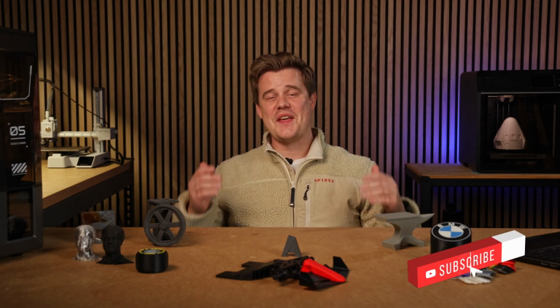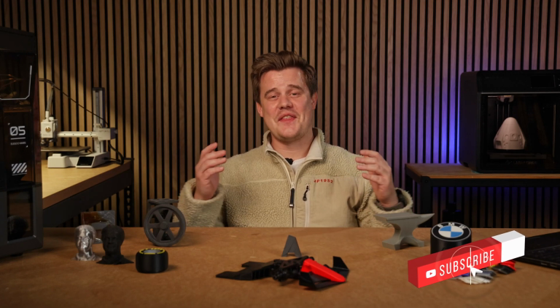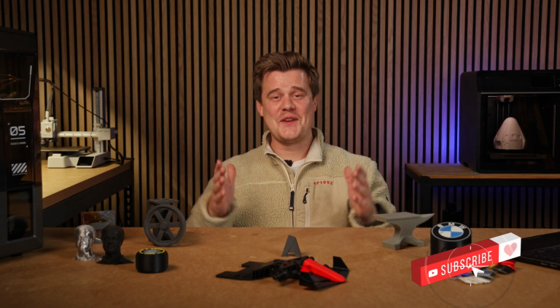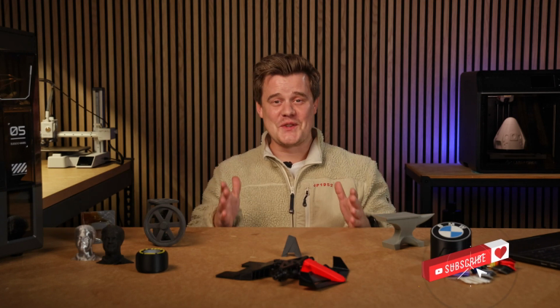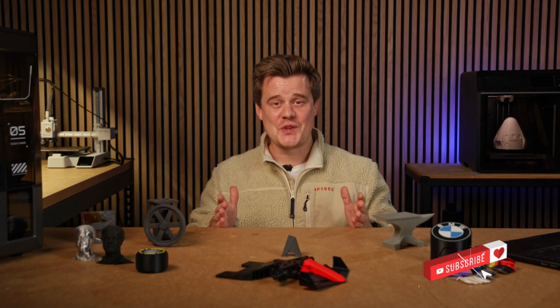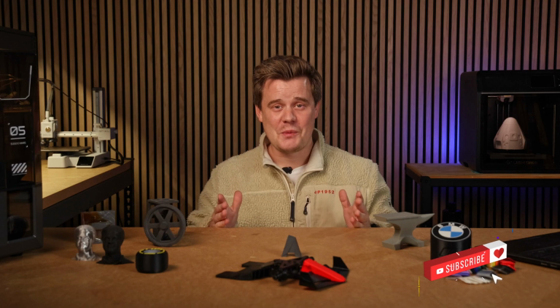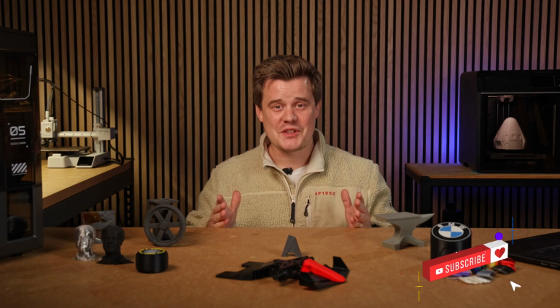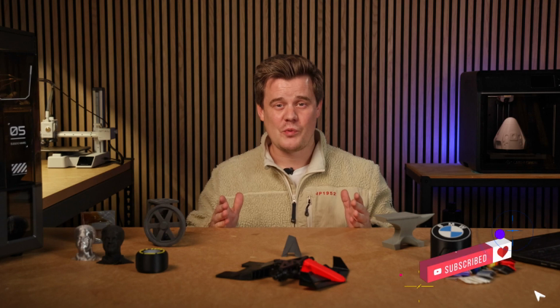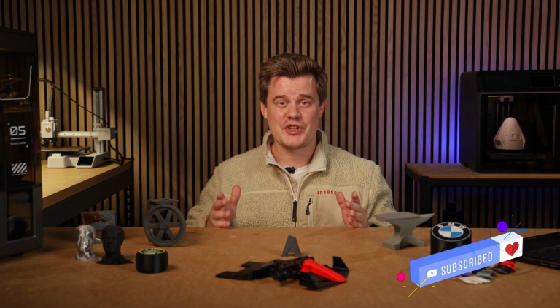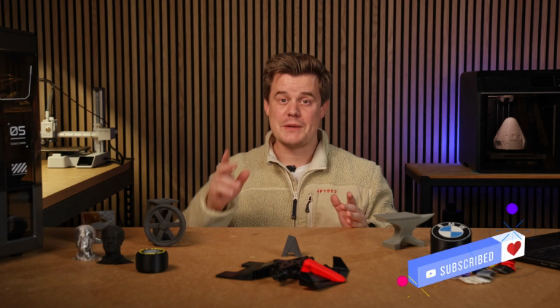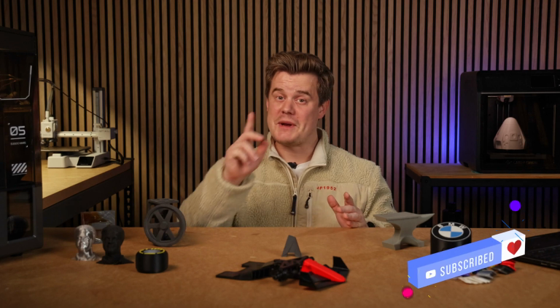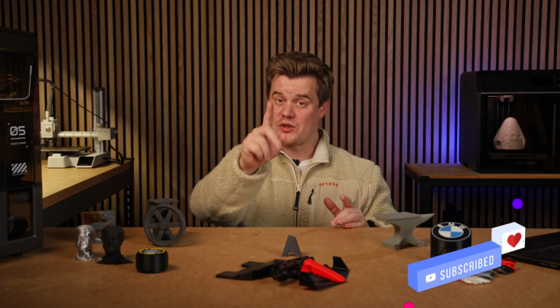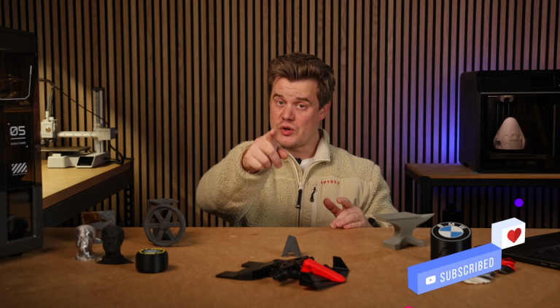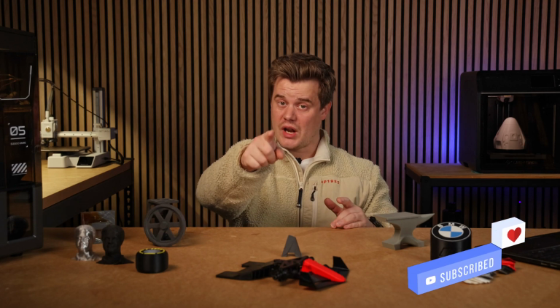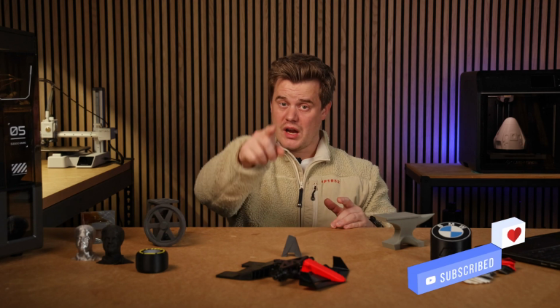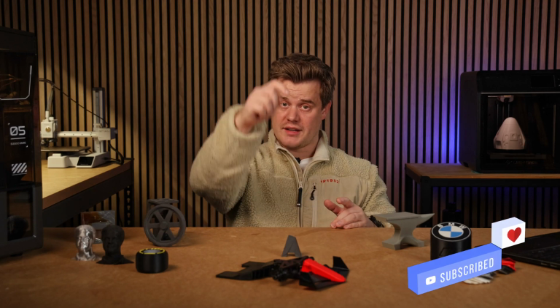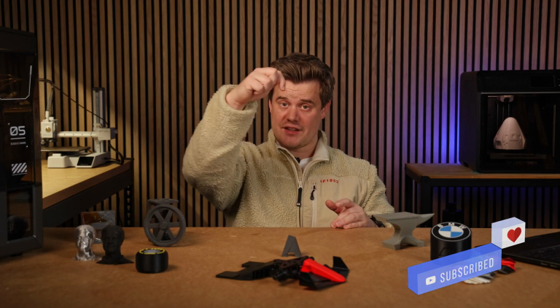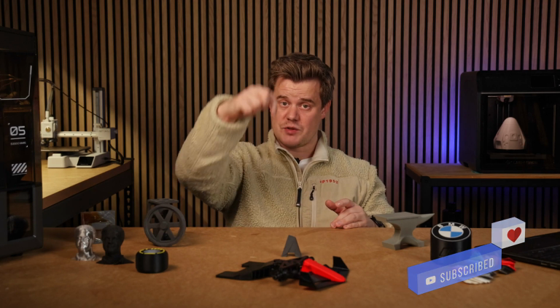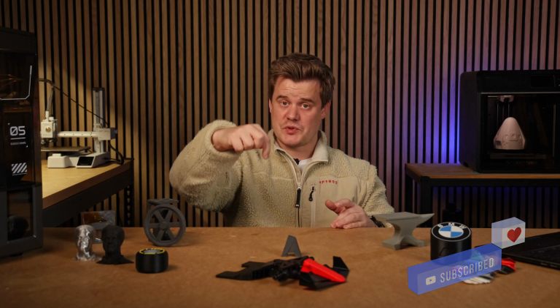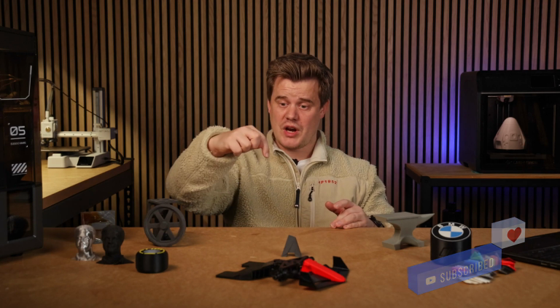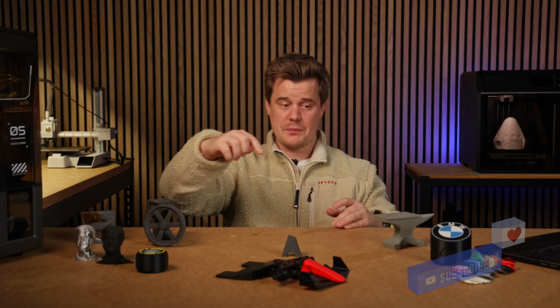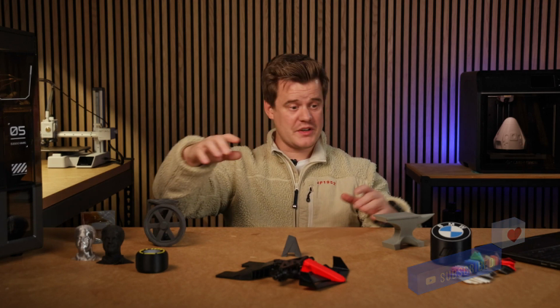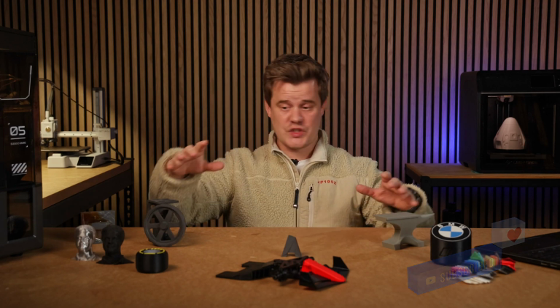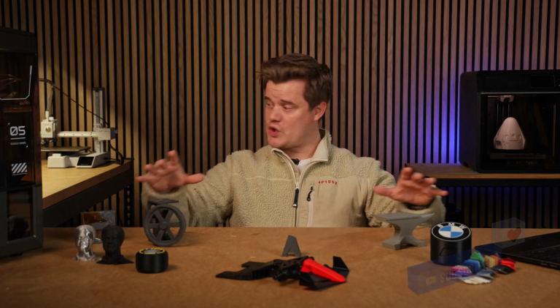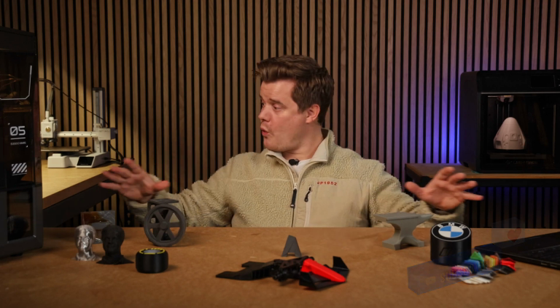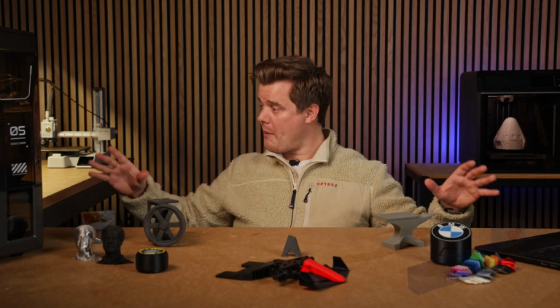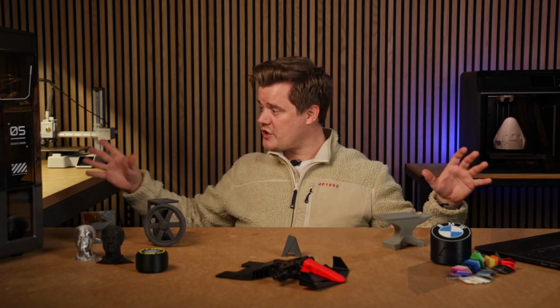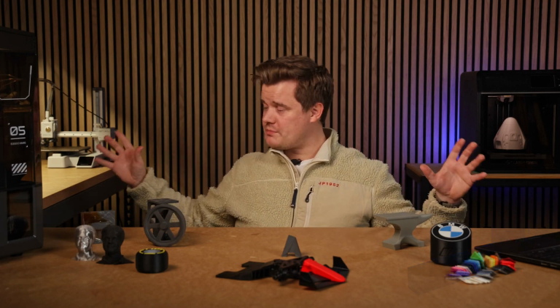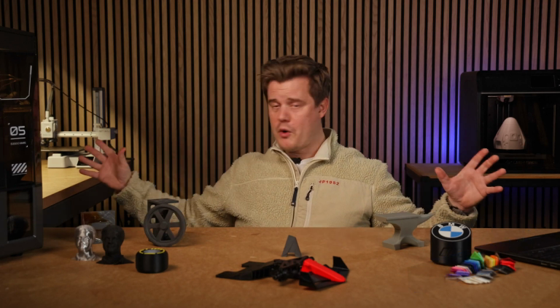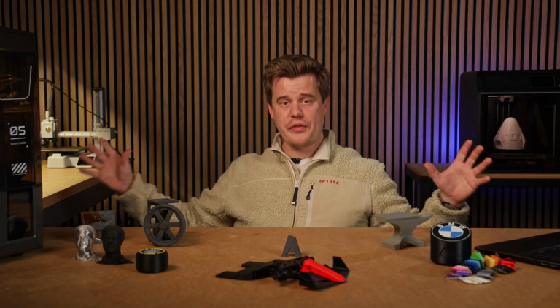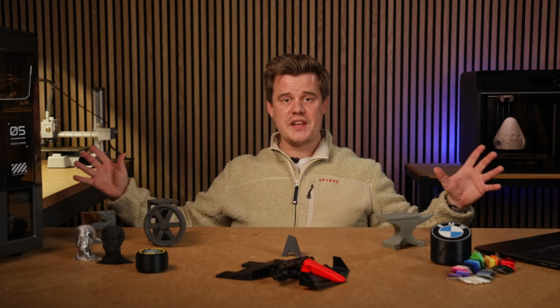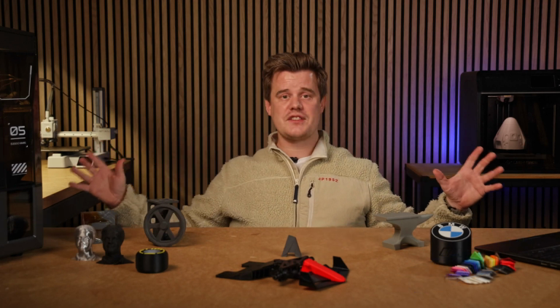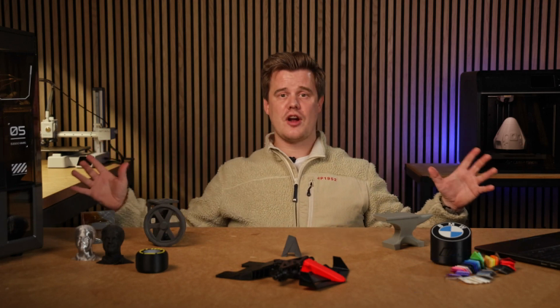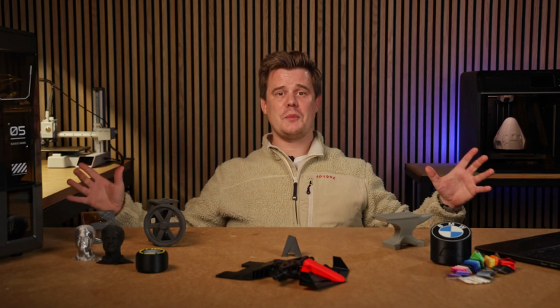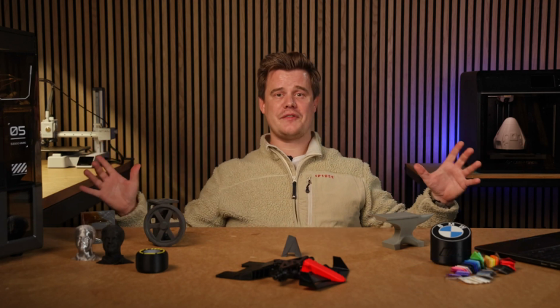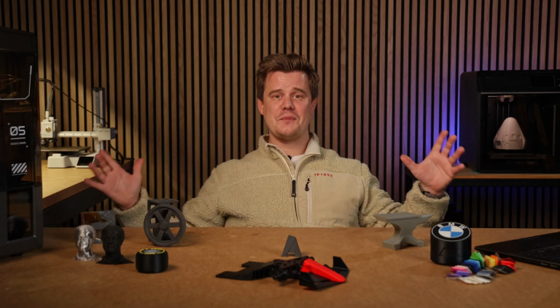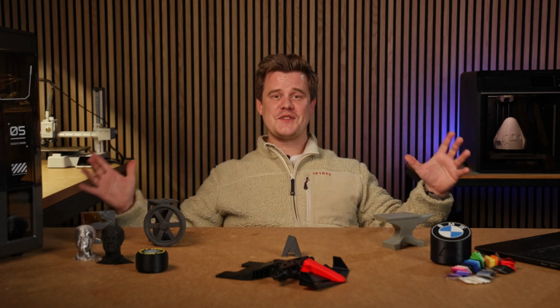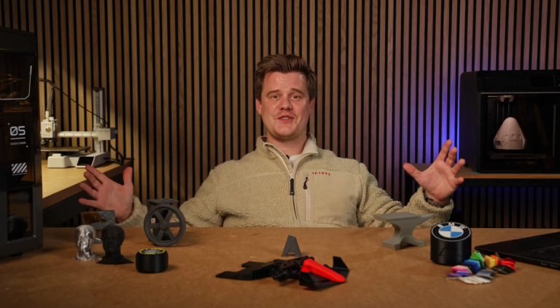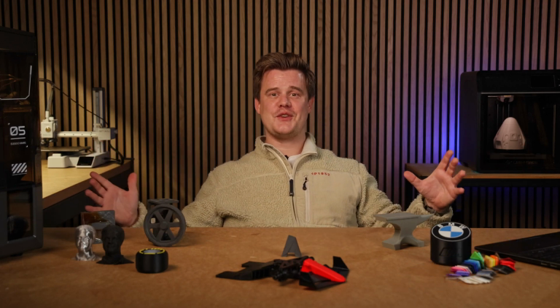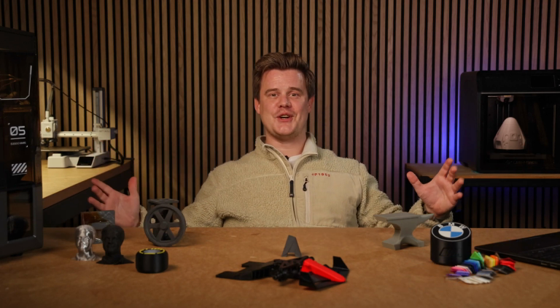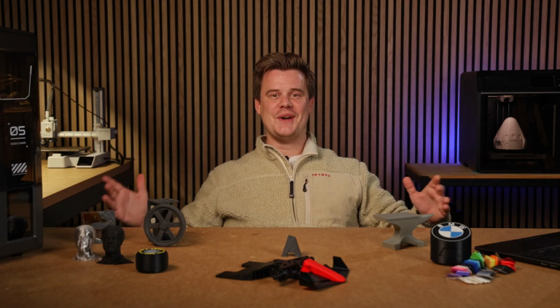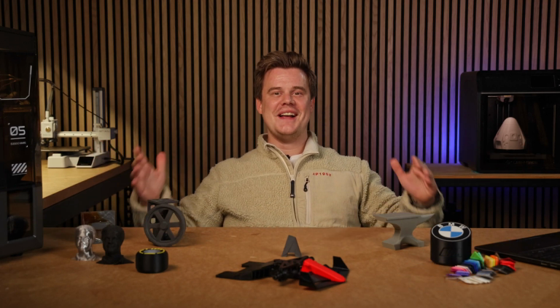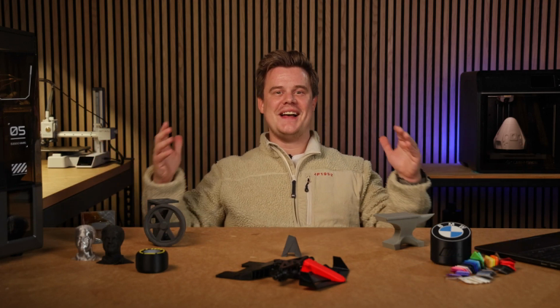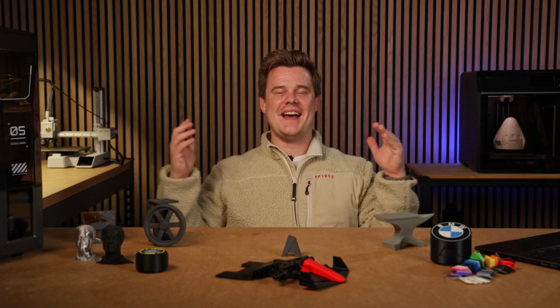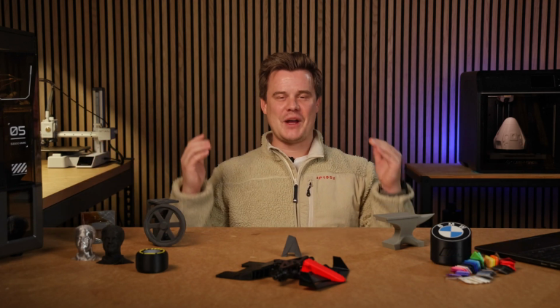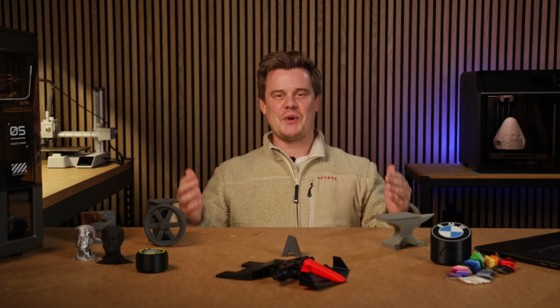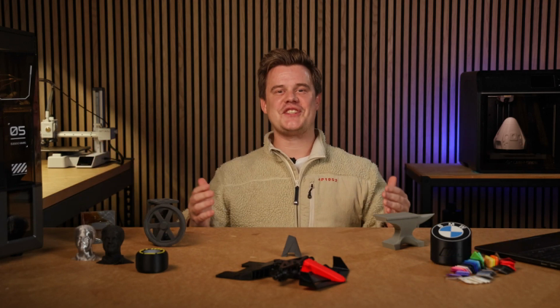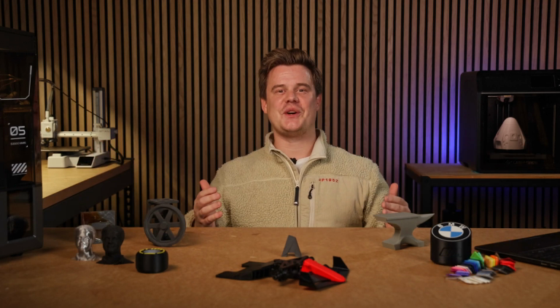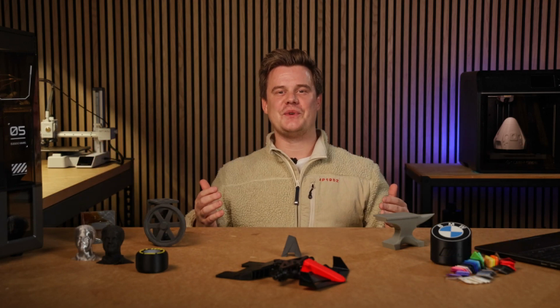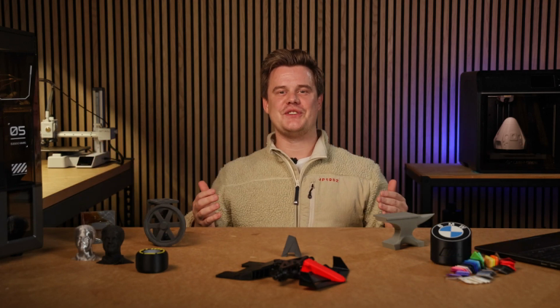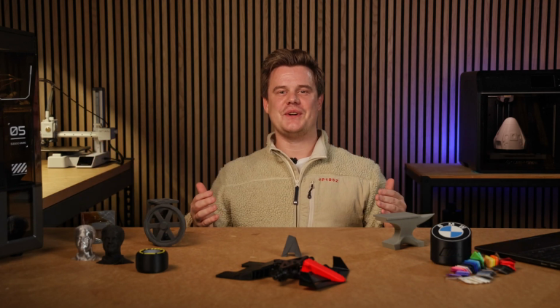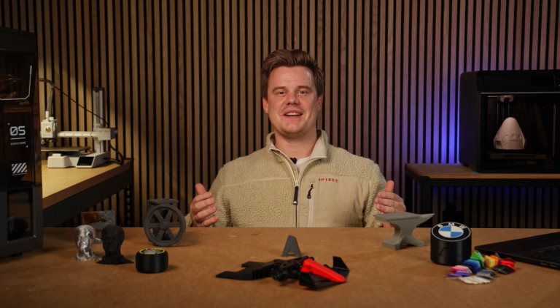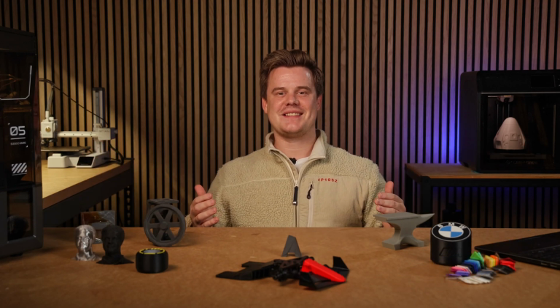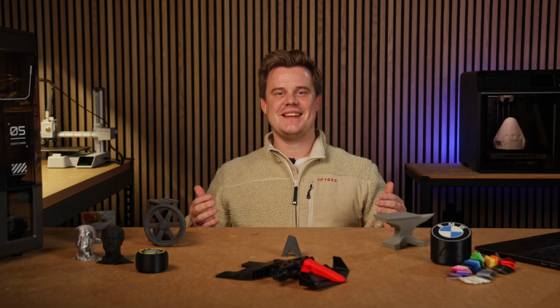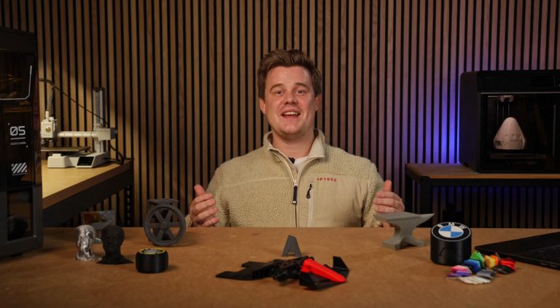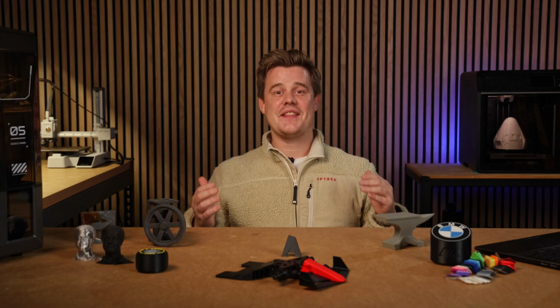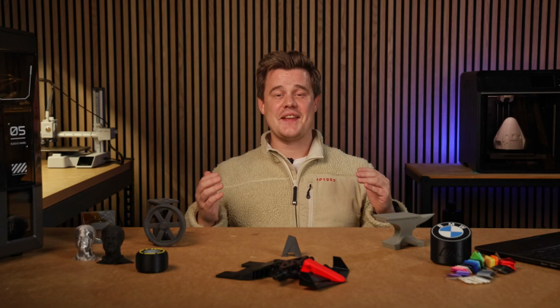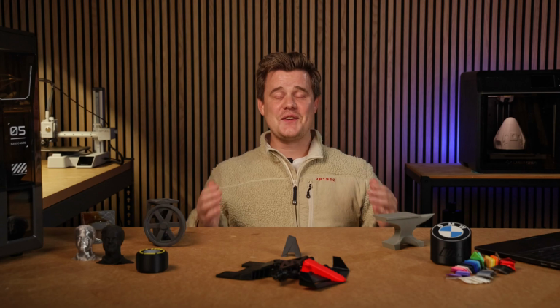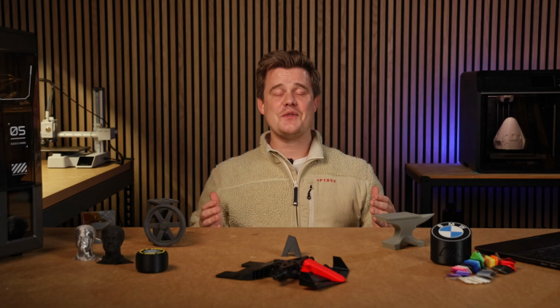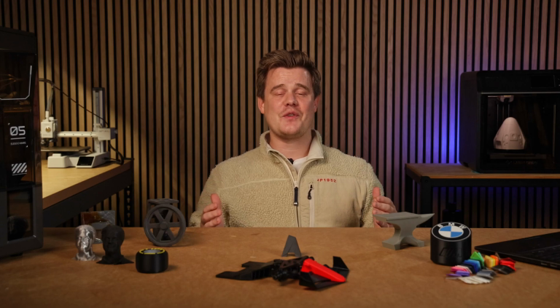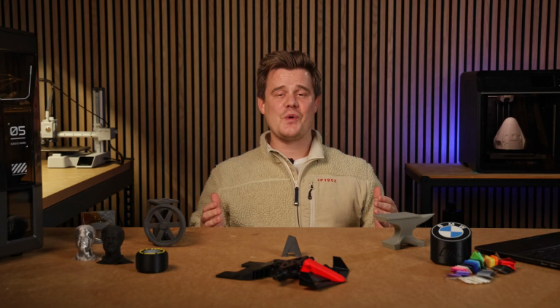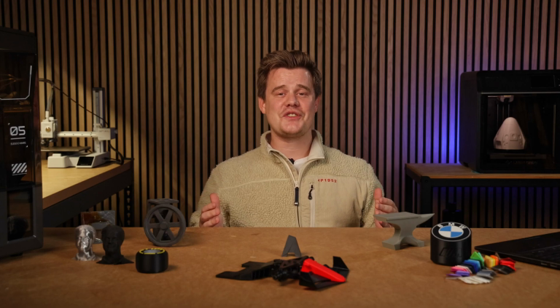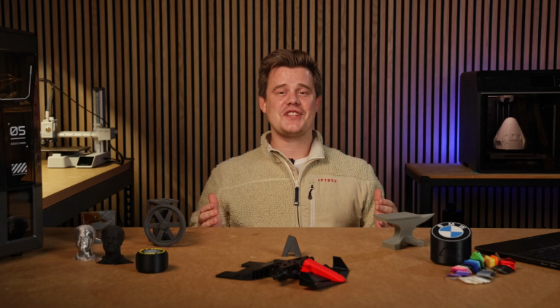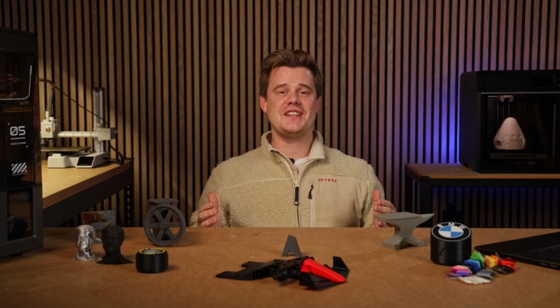Thank you so much for watching. Make sure you like and subscribe — there's so much more coming from this studio and I want to share it with you guys.